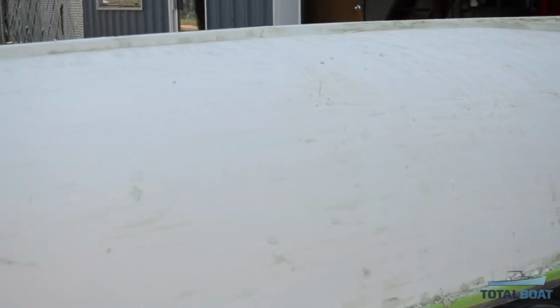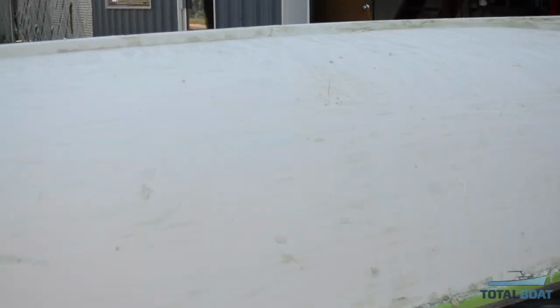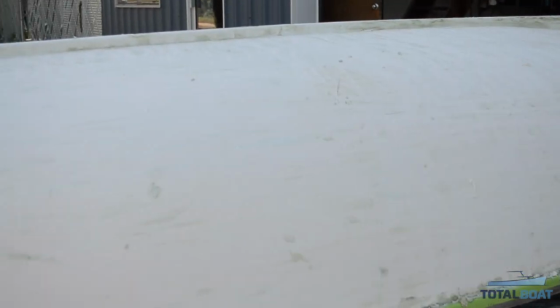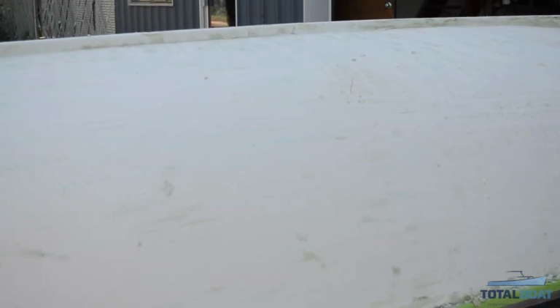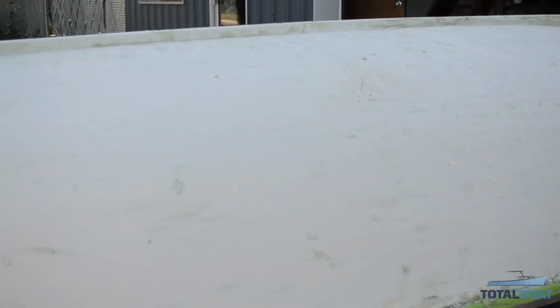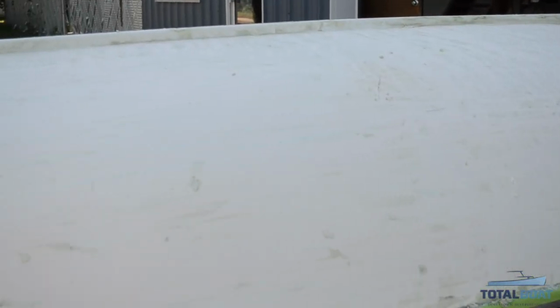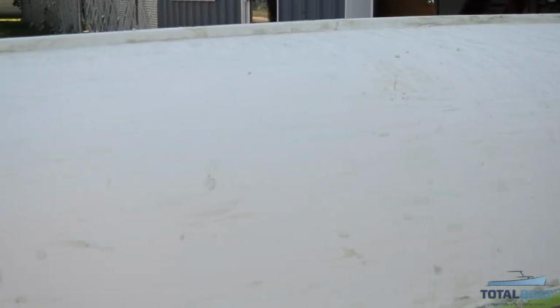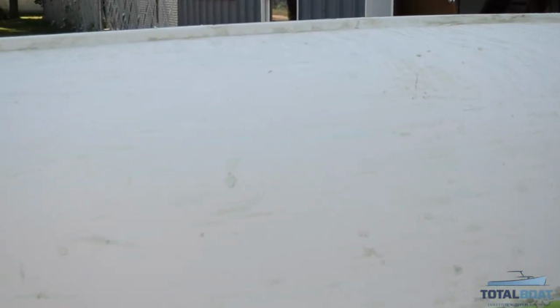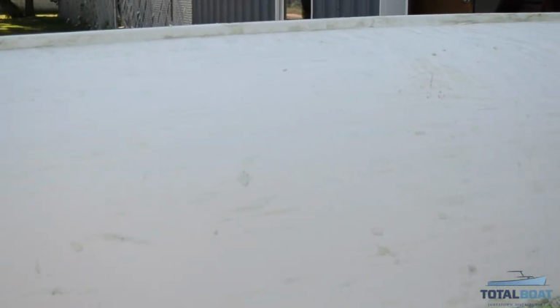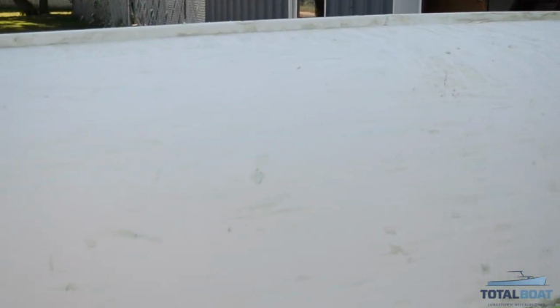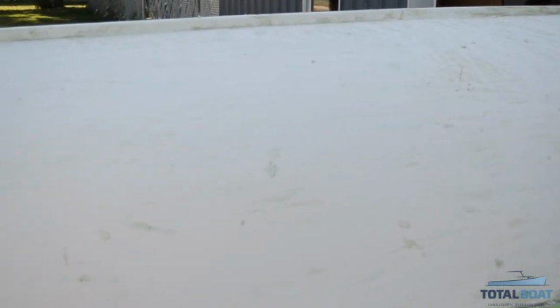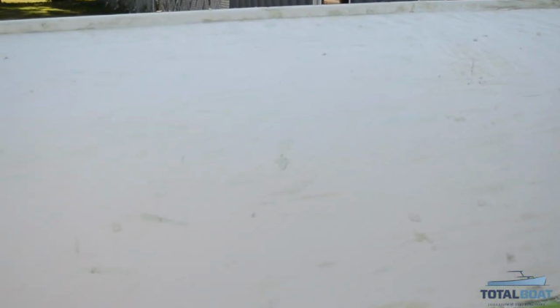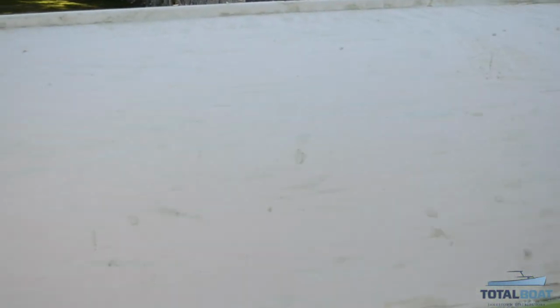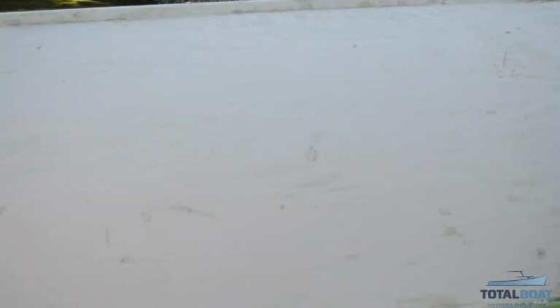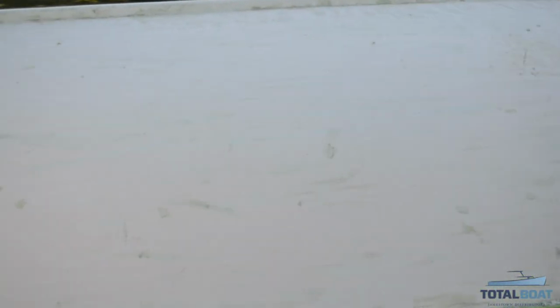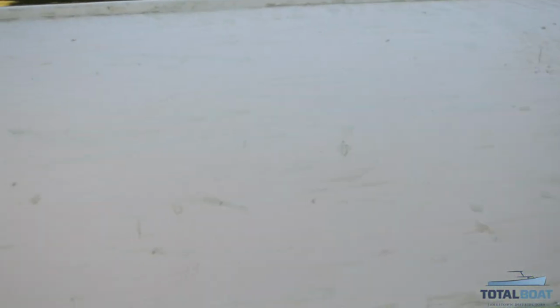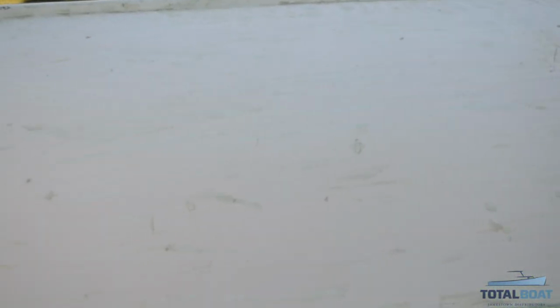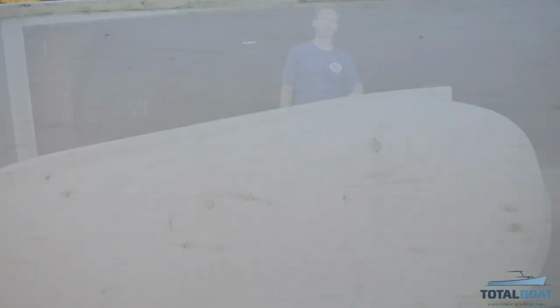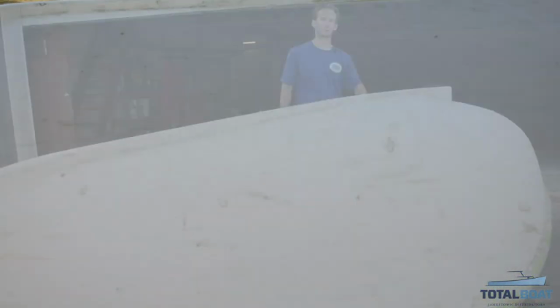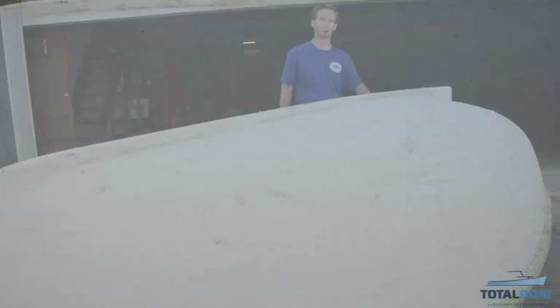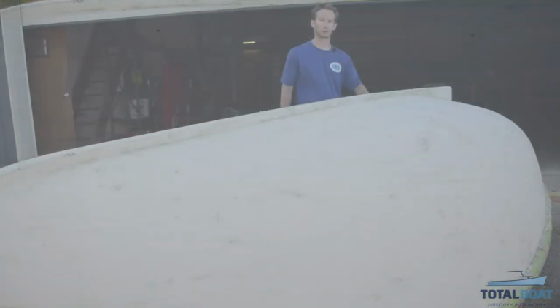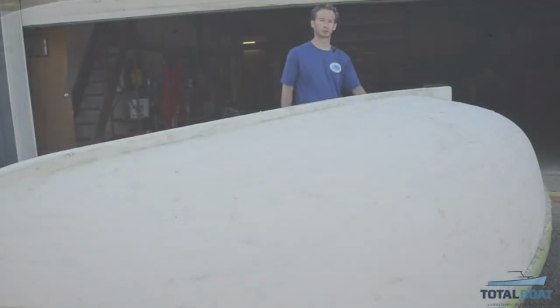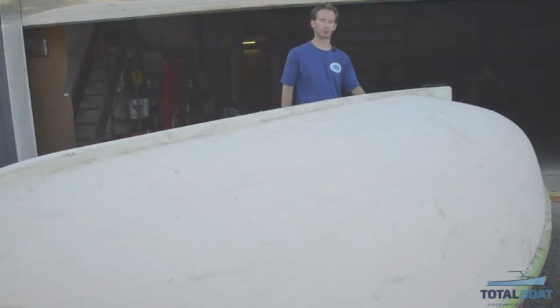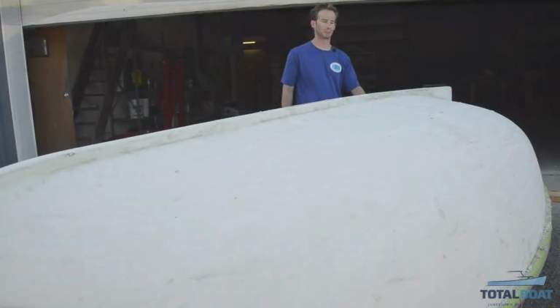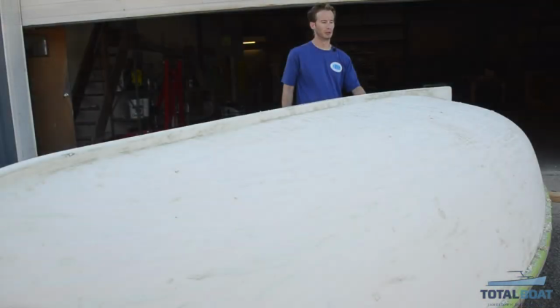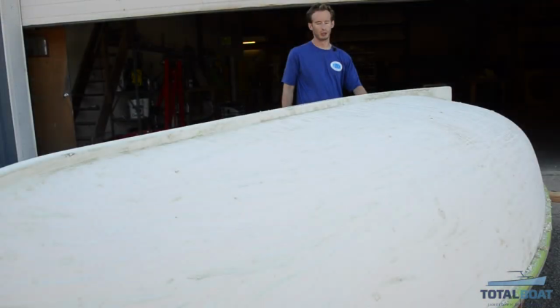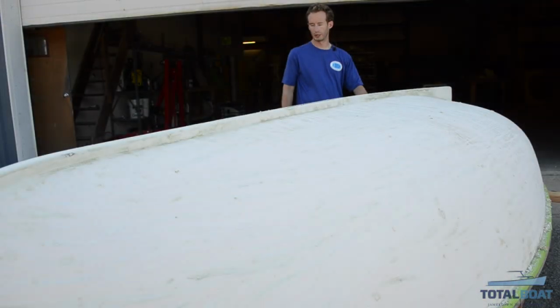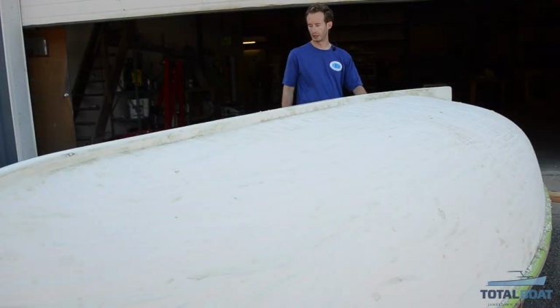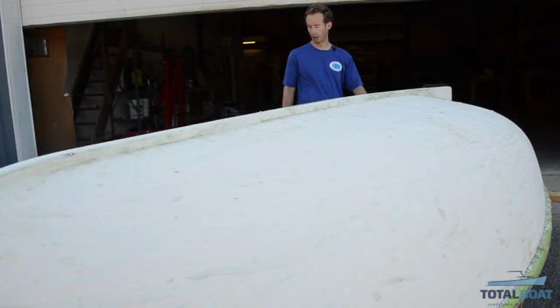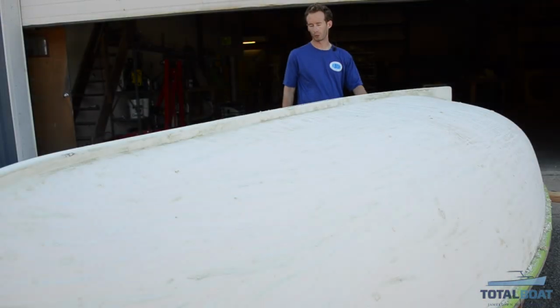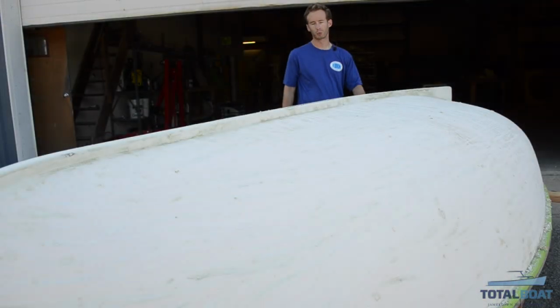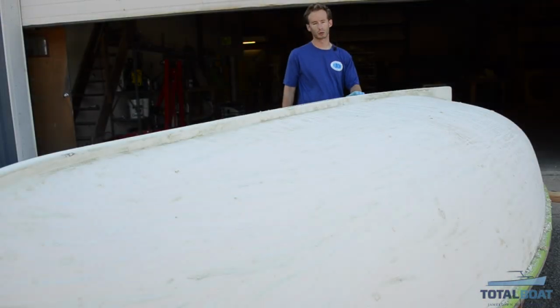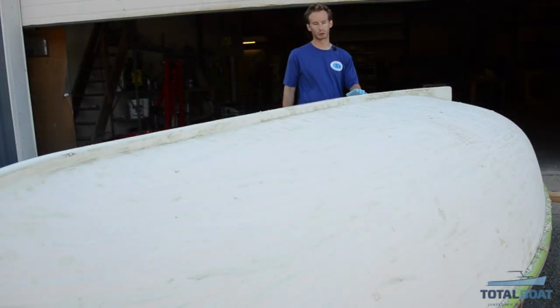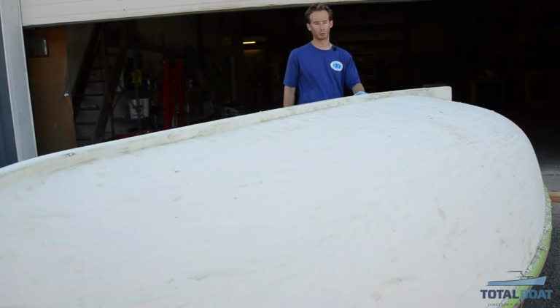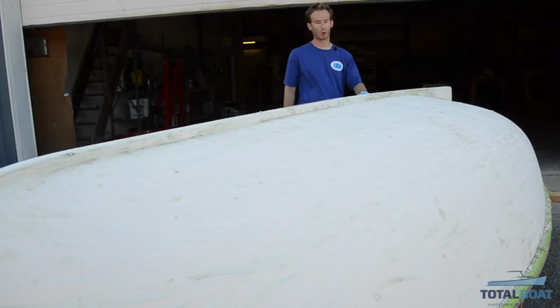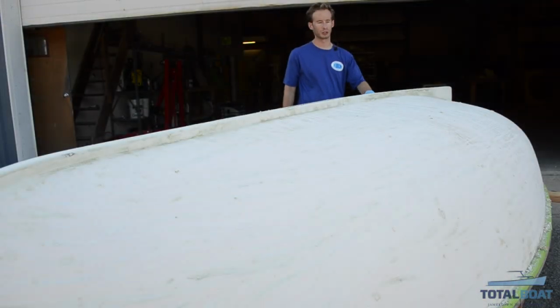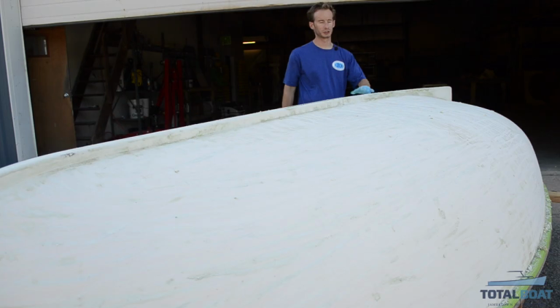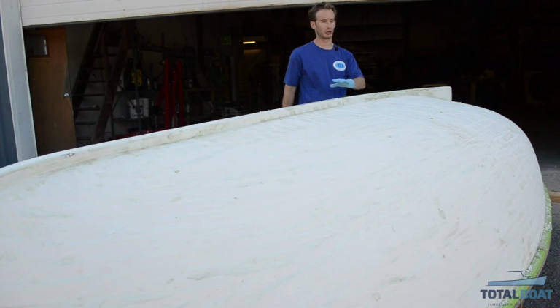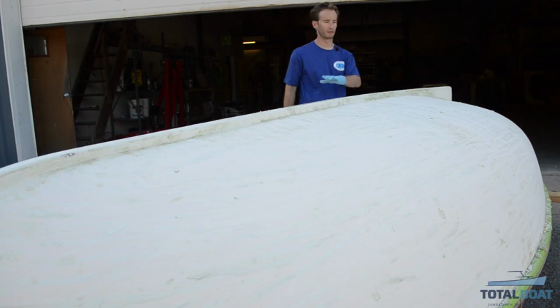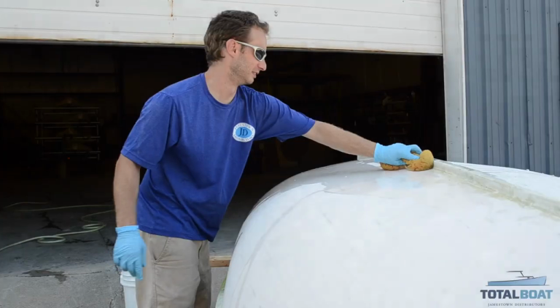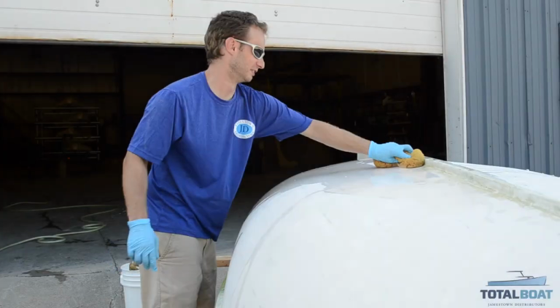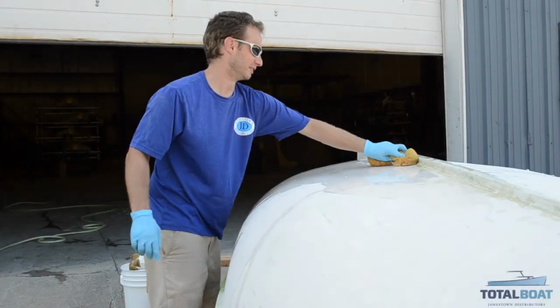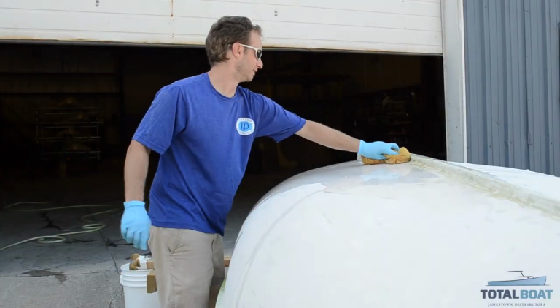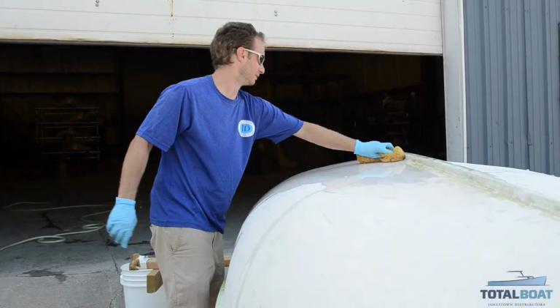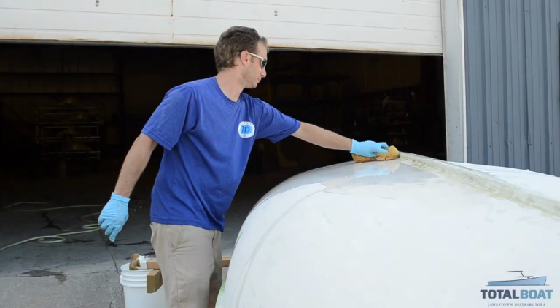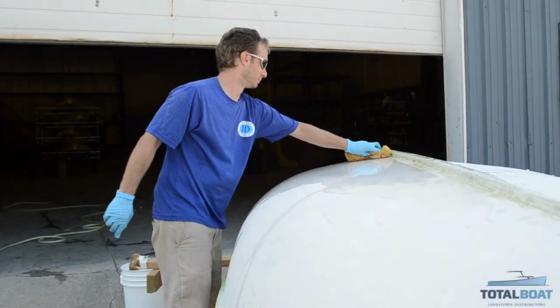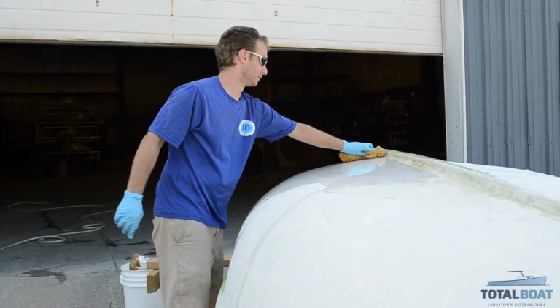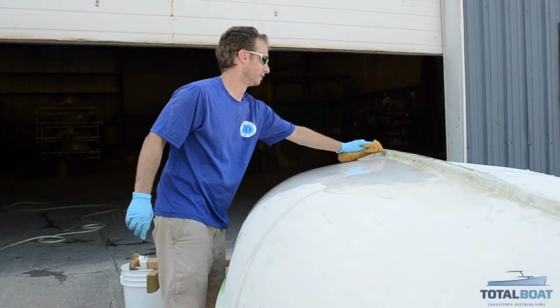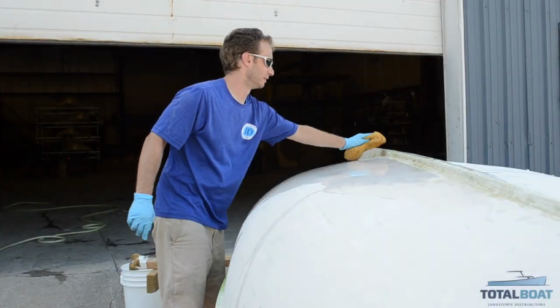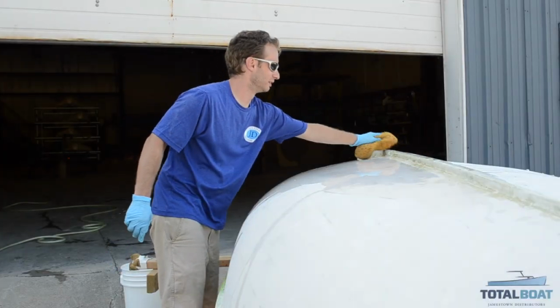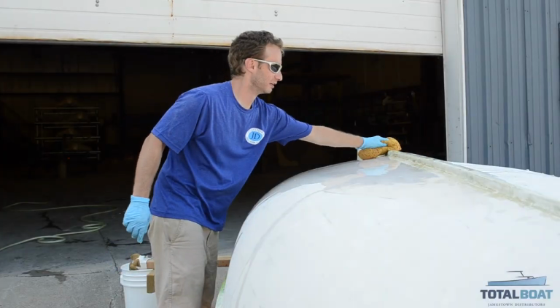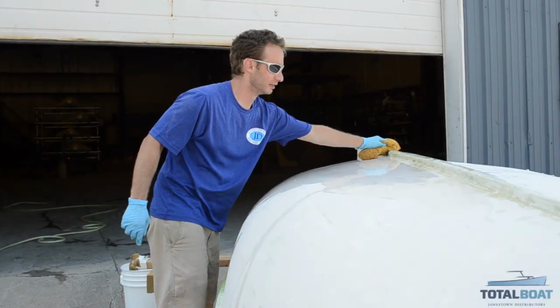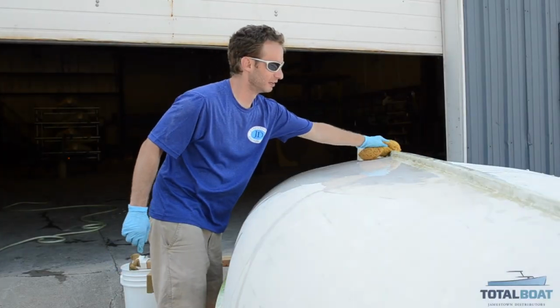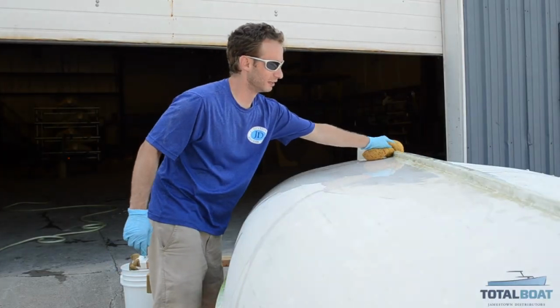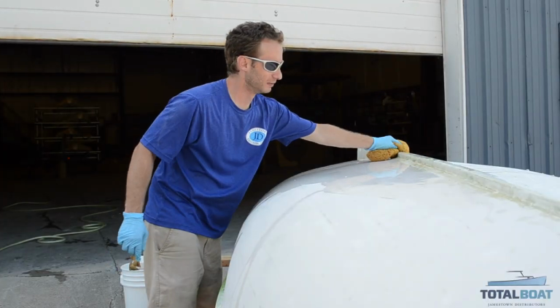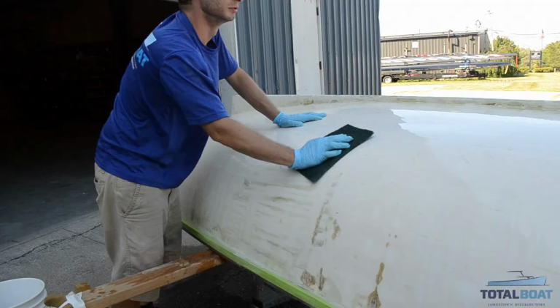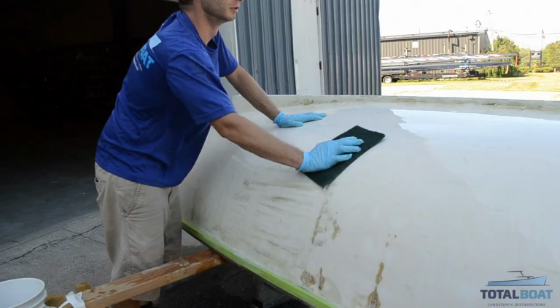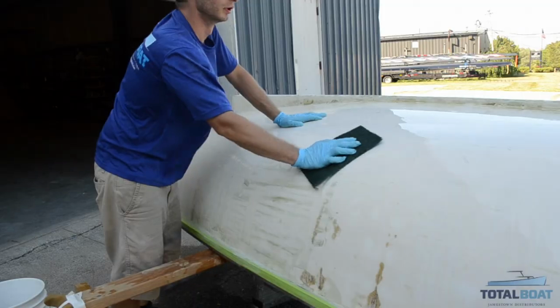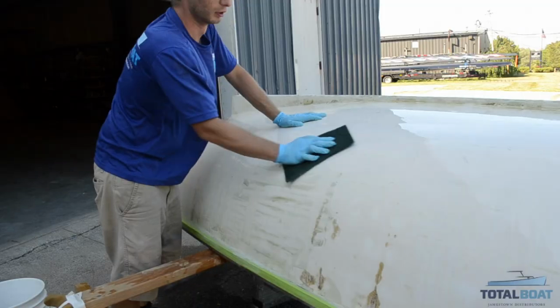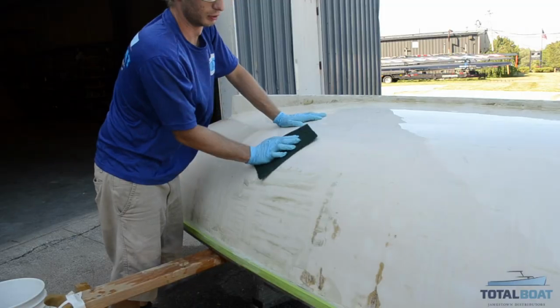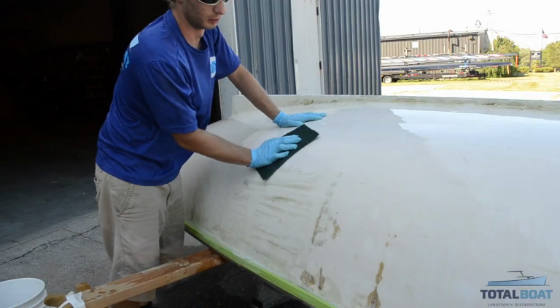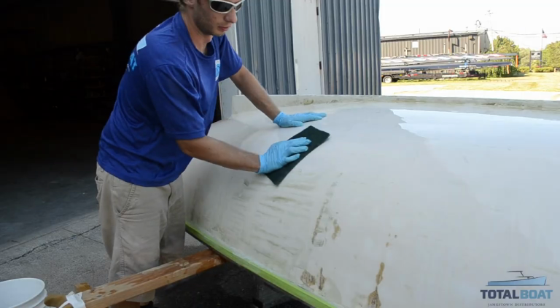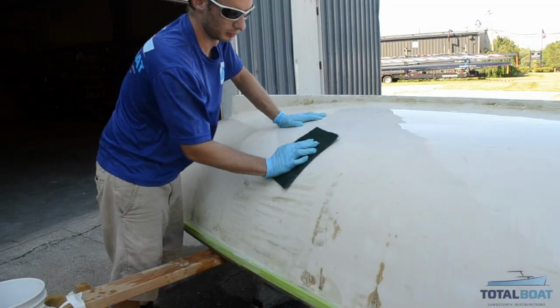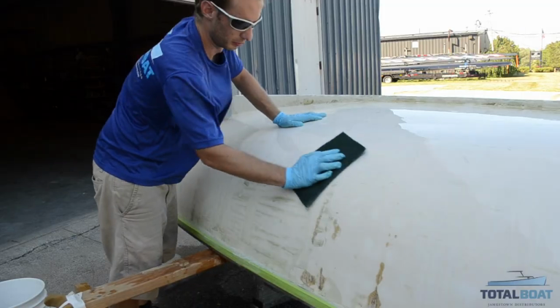We just finished stripping all the paint off with Total Strip and now we're going to wash off any of the residue before we continue ahead and sand.